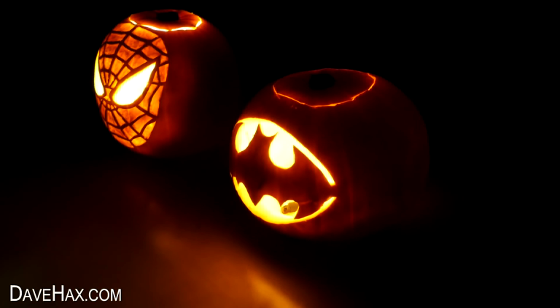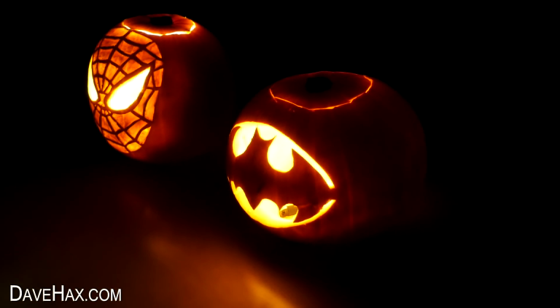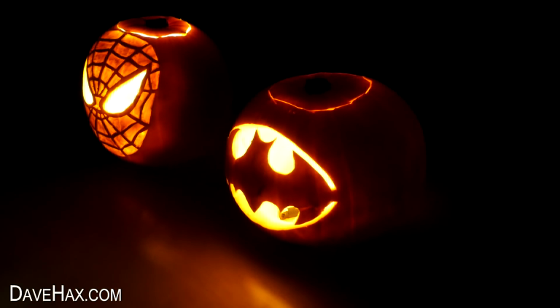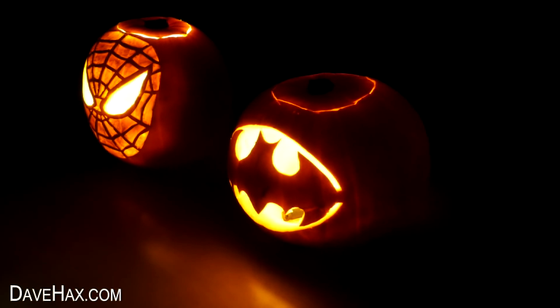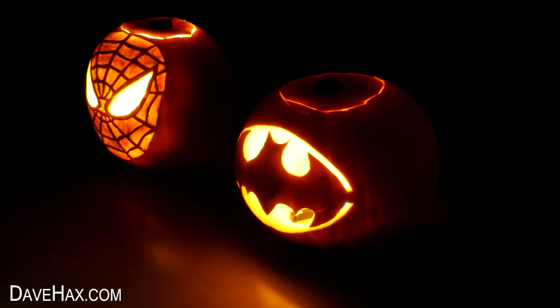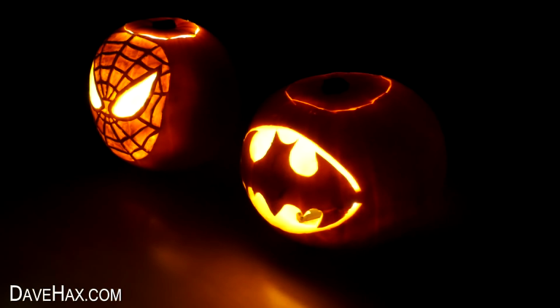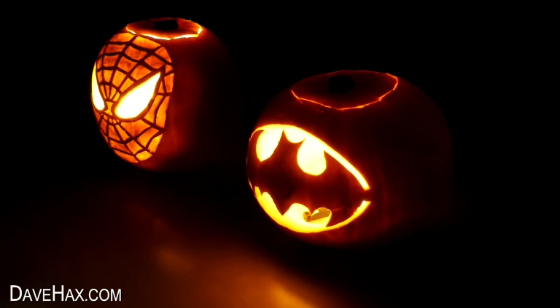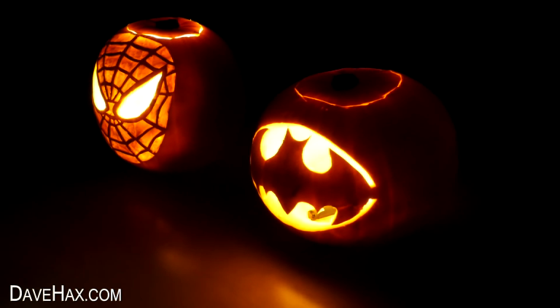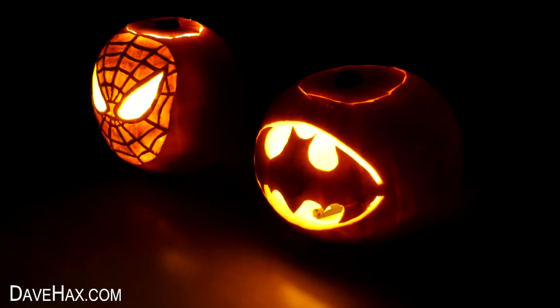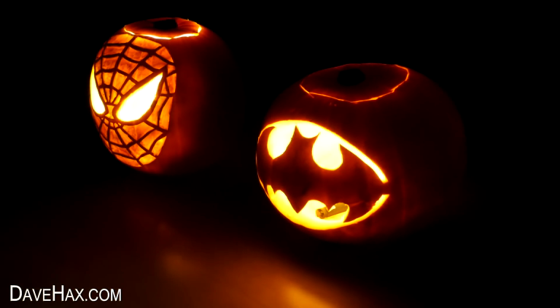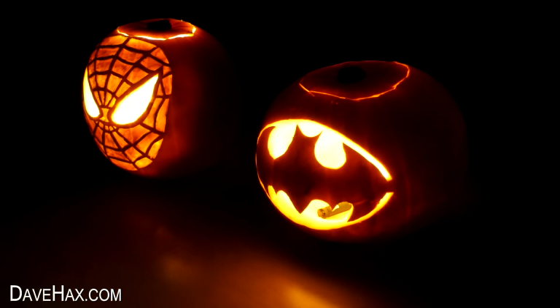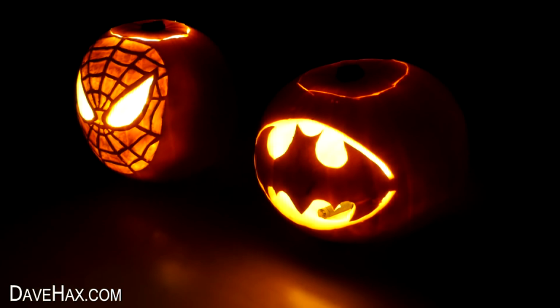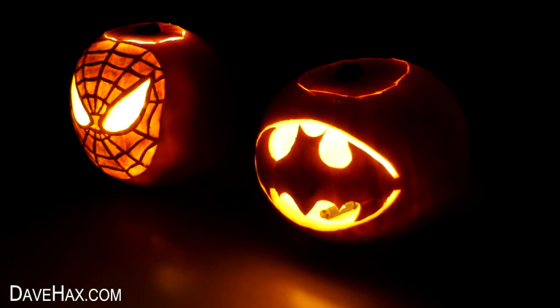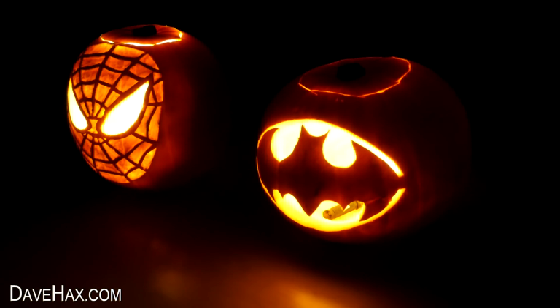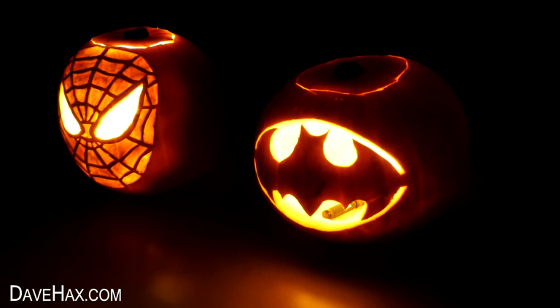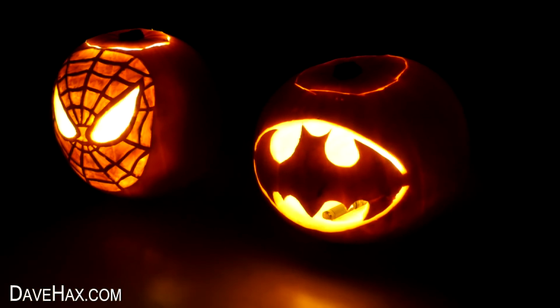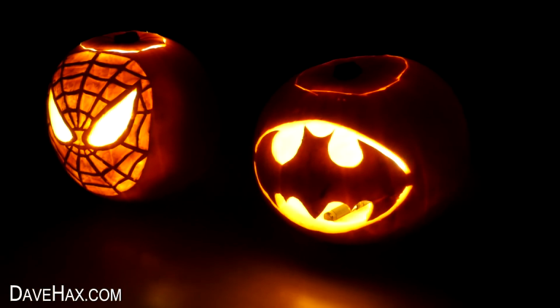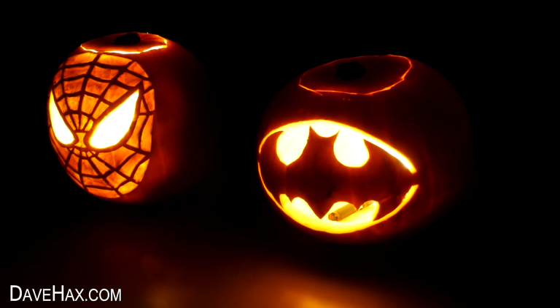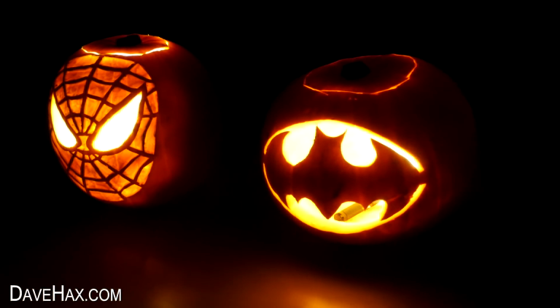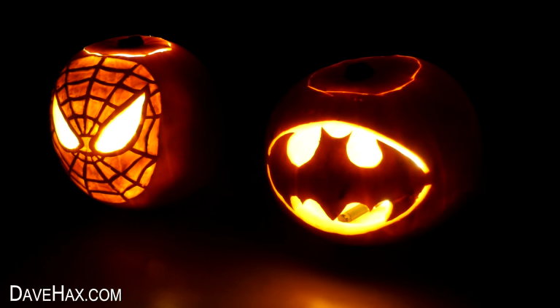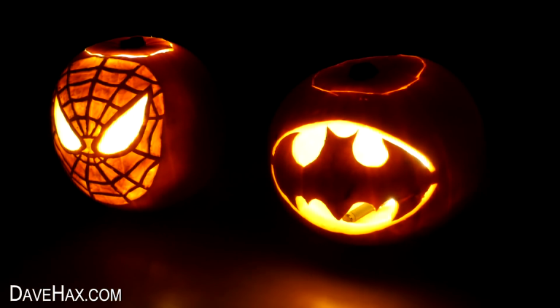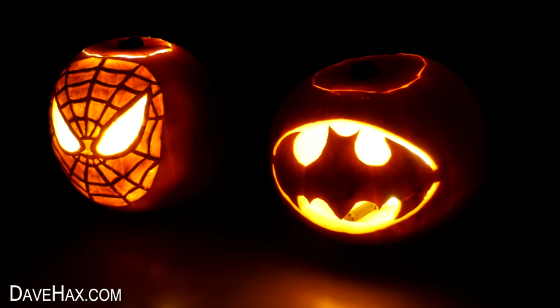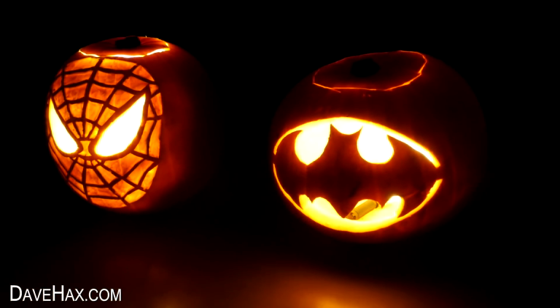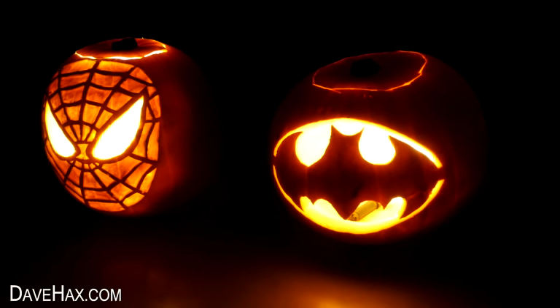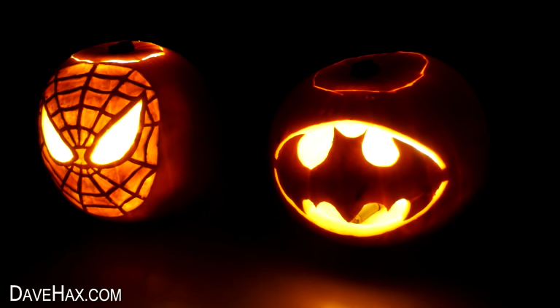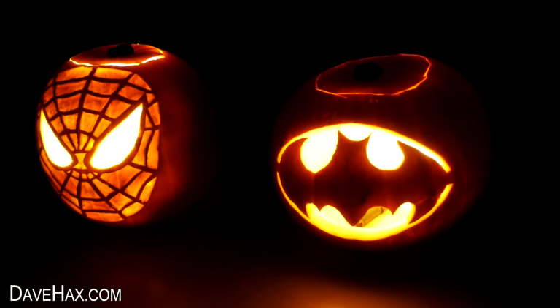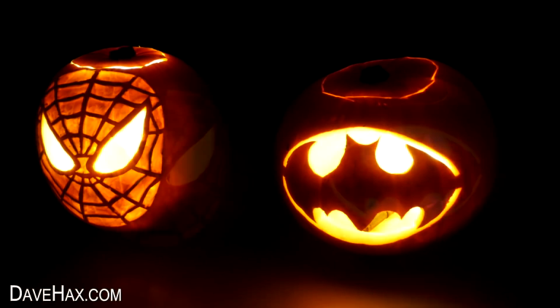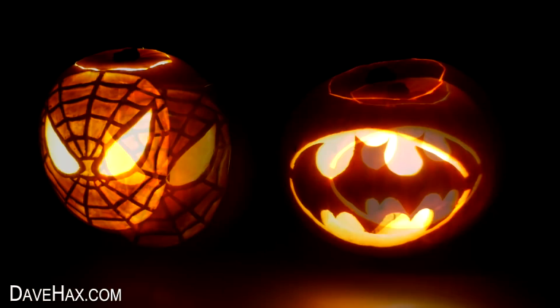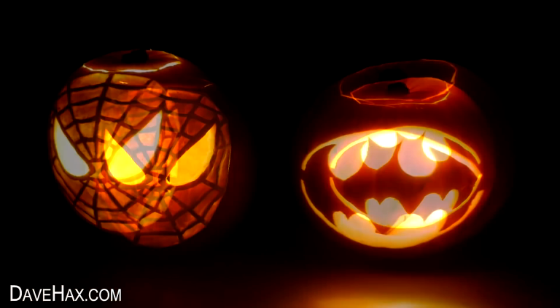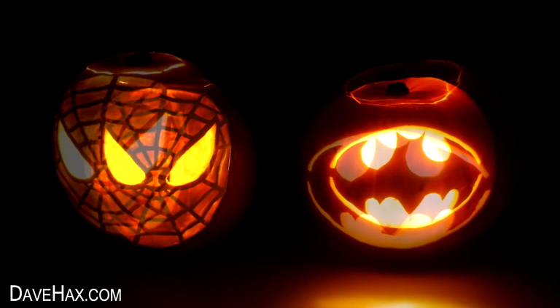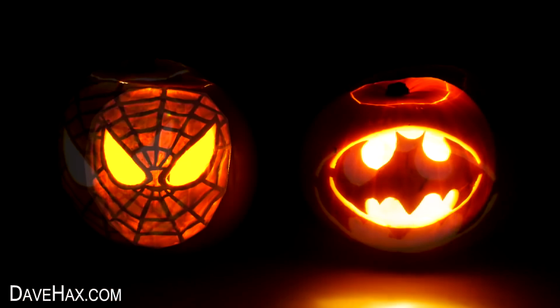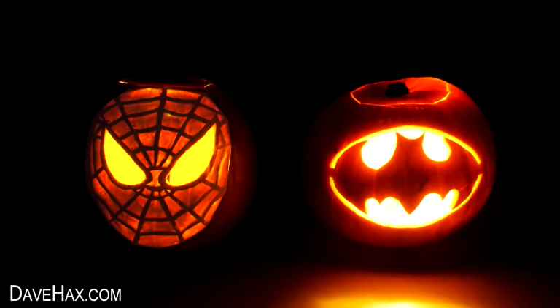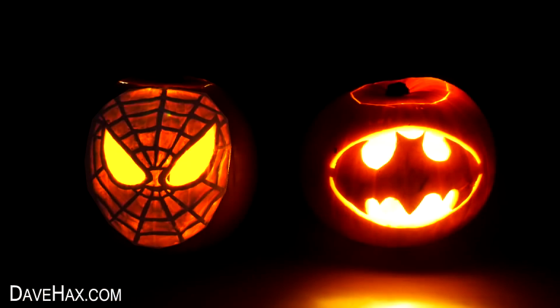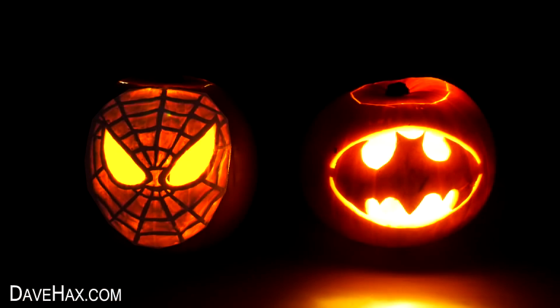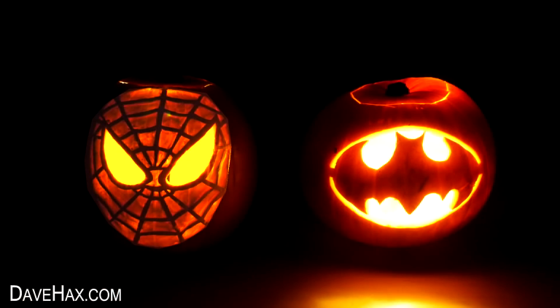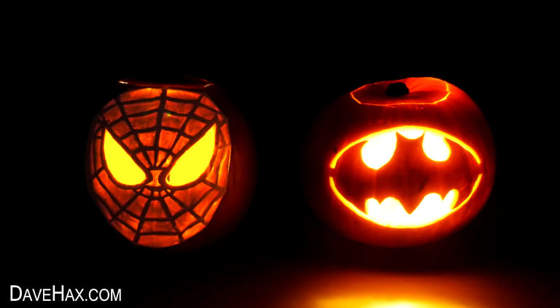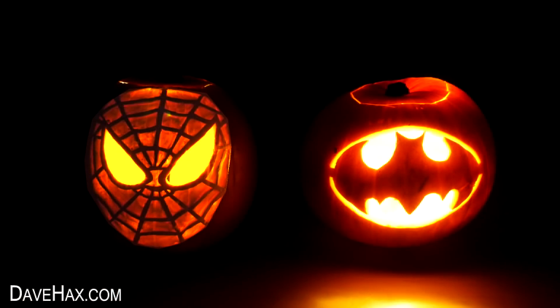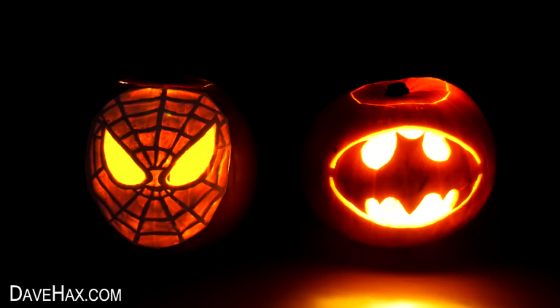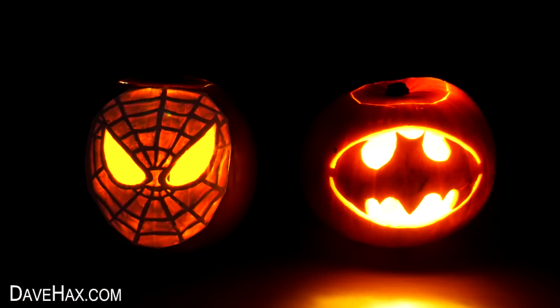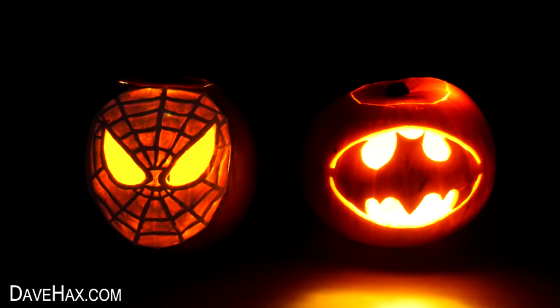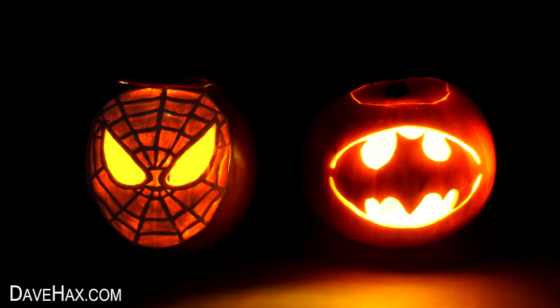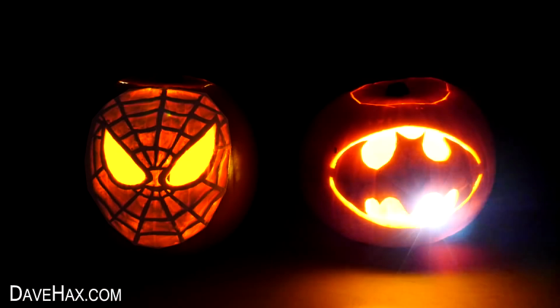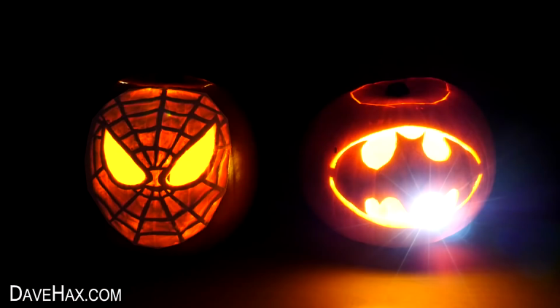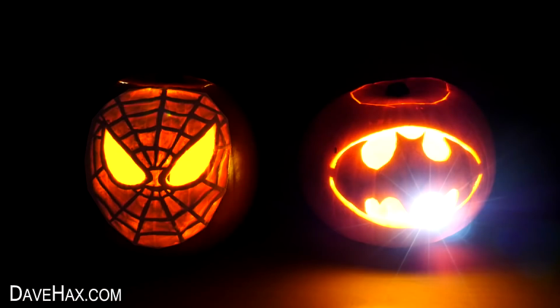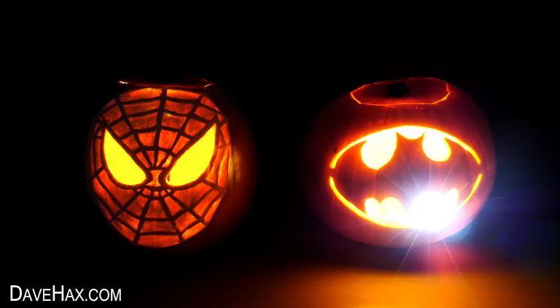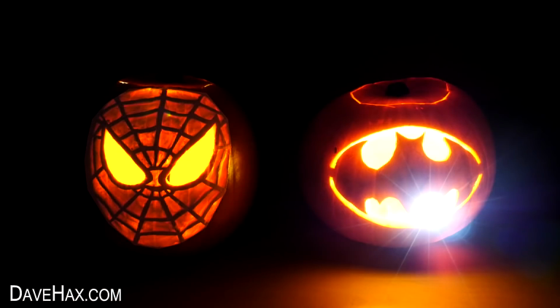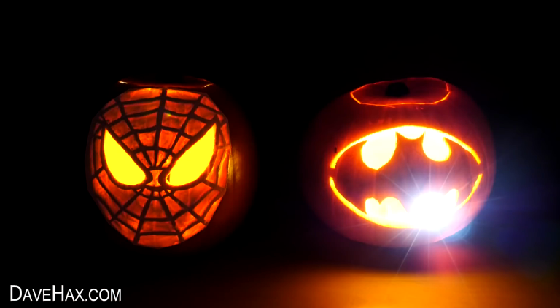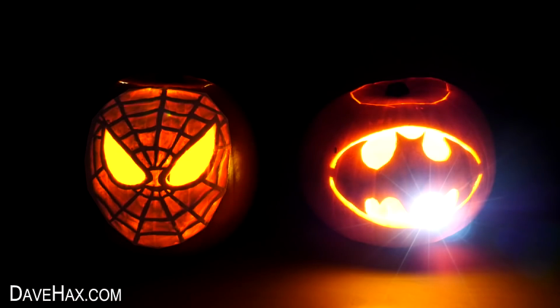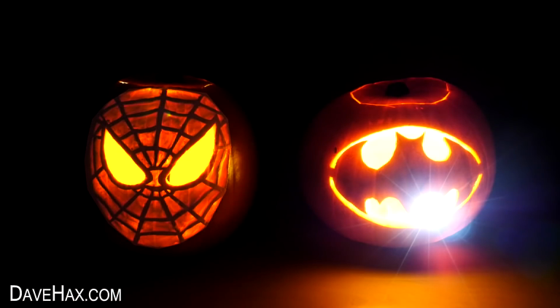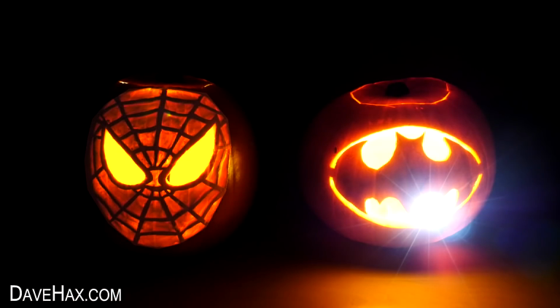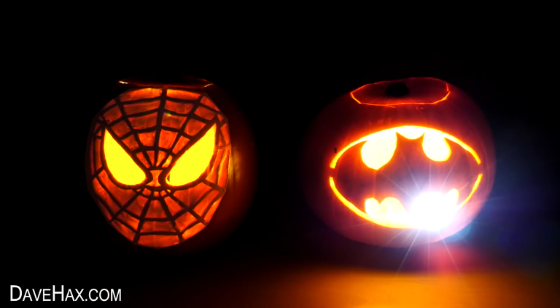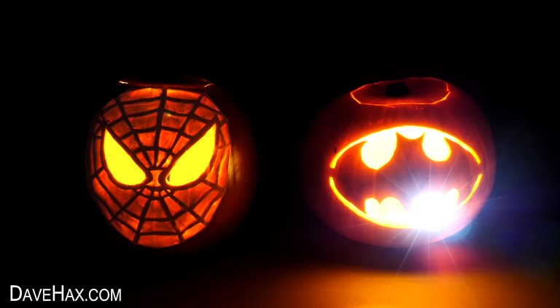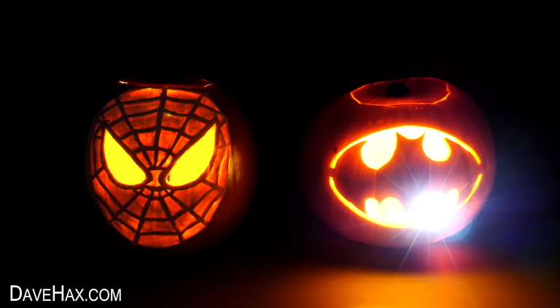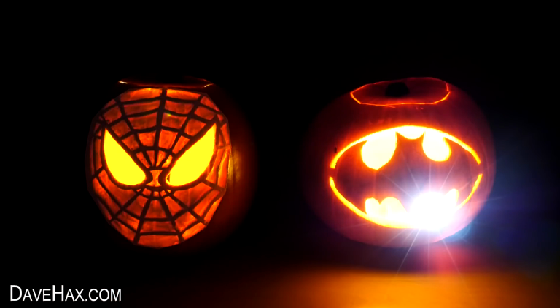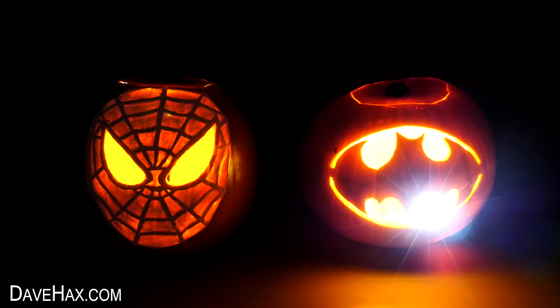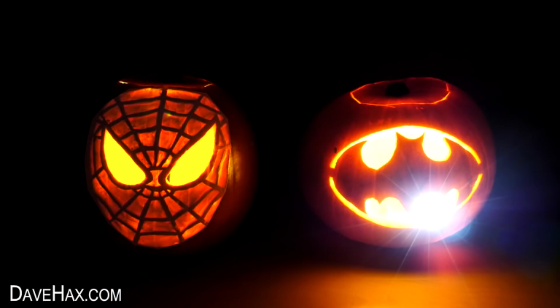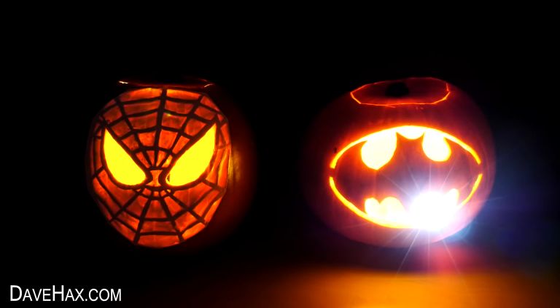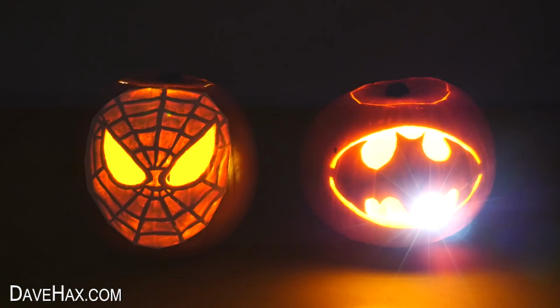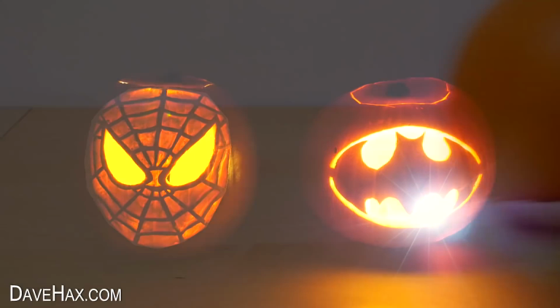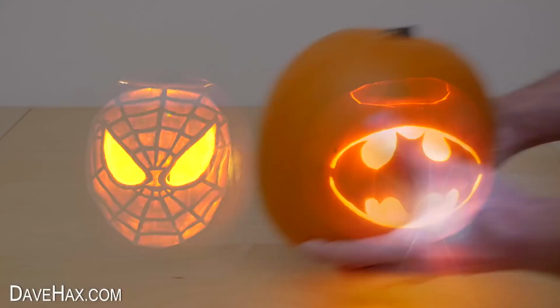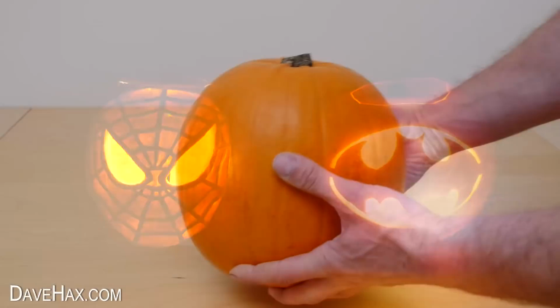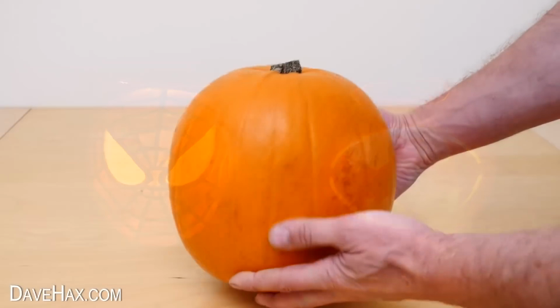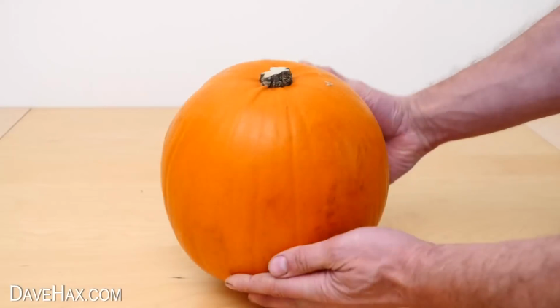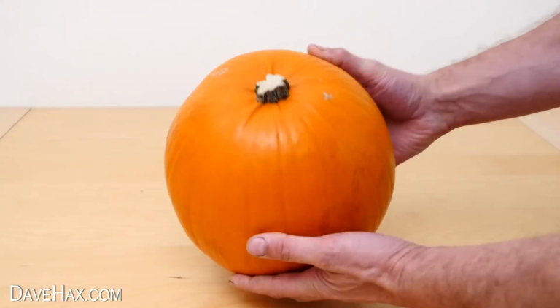Today I'm going to show you how to make these really cool superhero pumpkins, and we'll start by making the Spider-Man one.